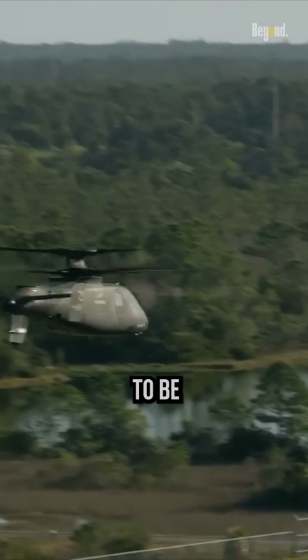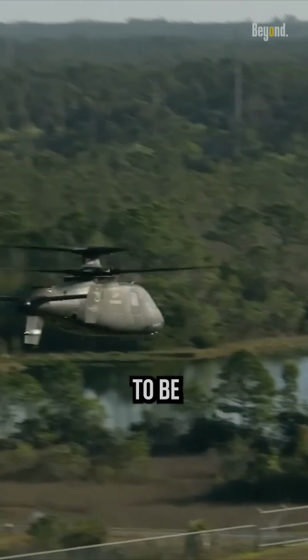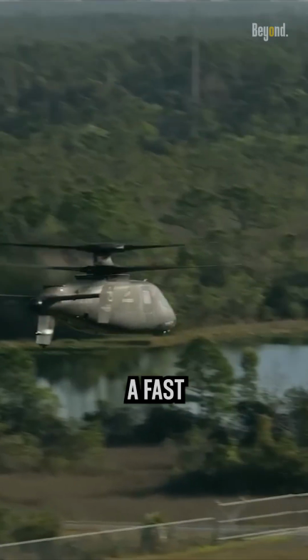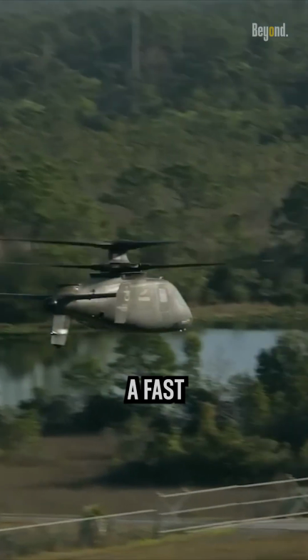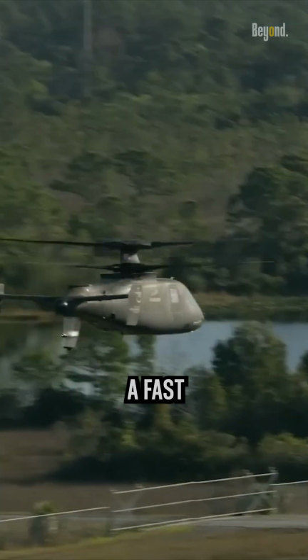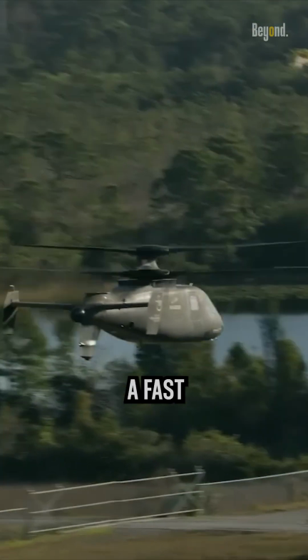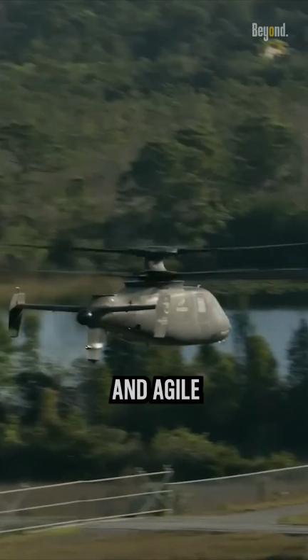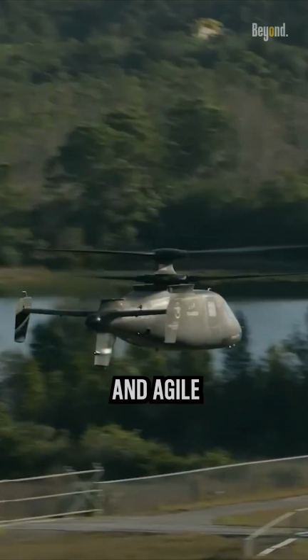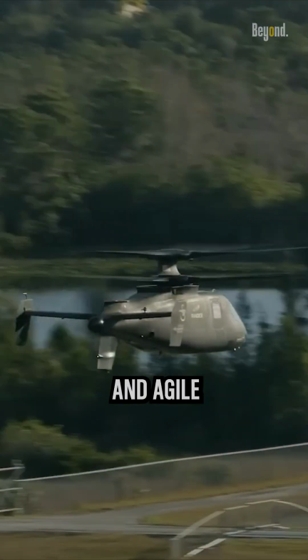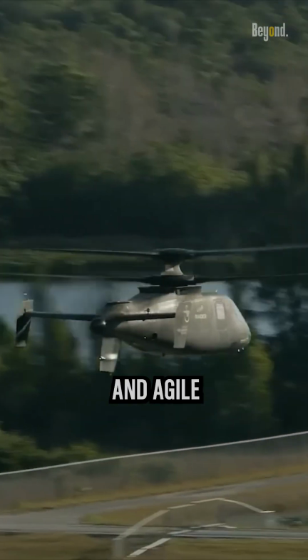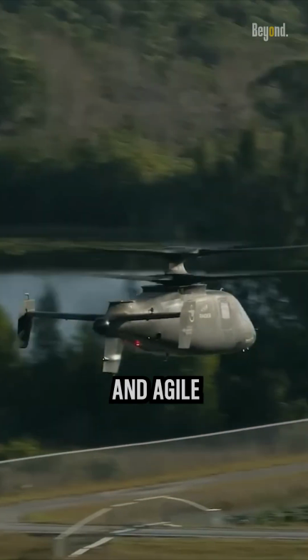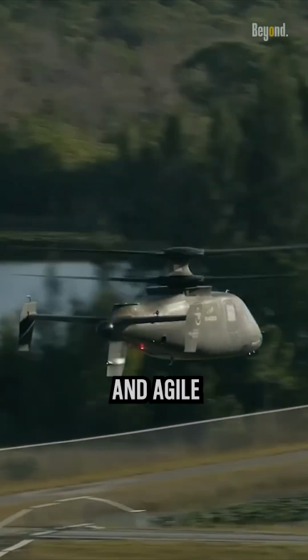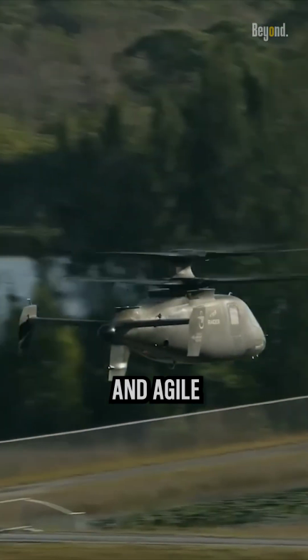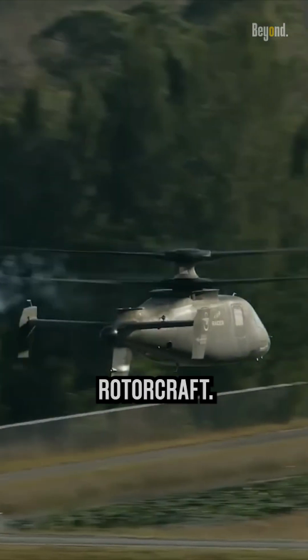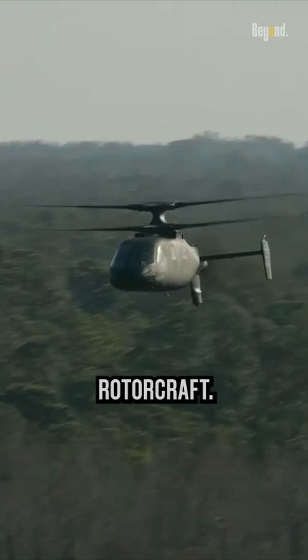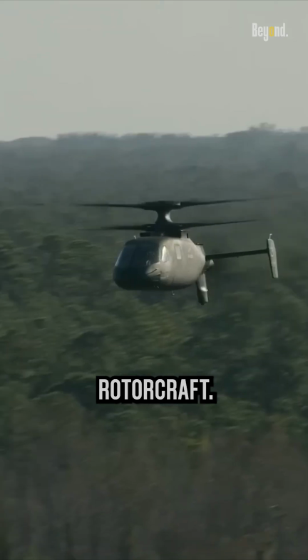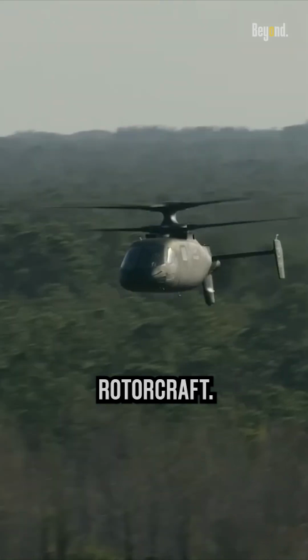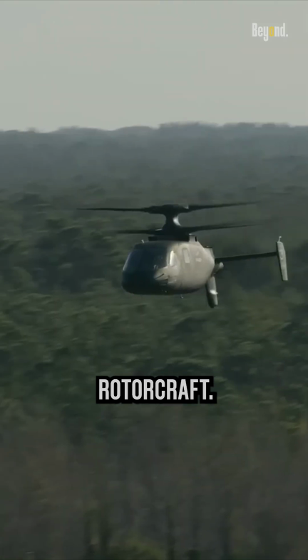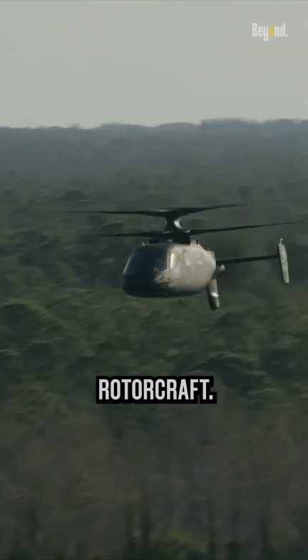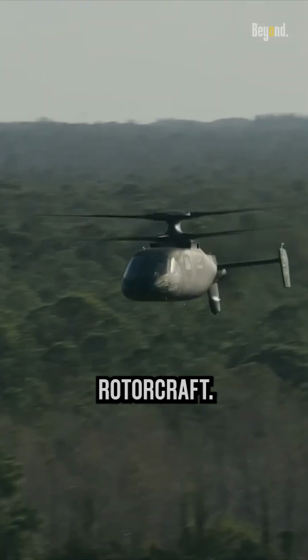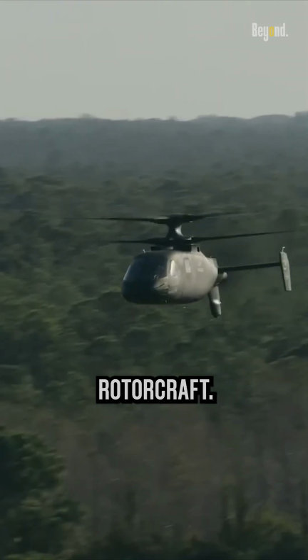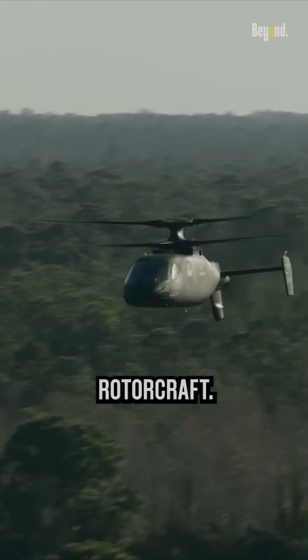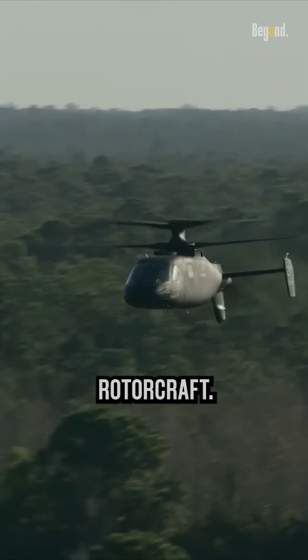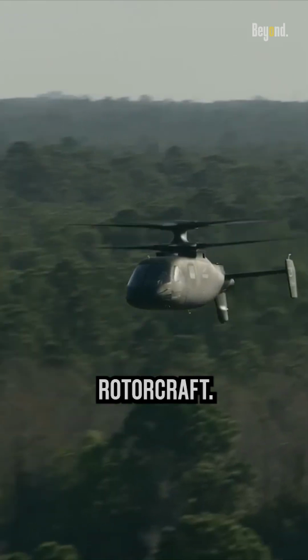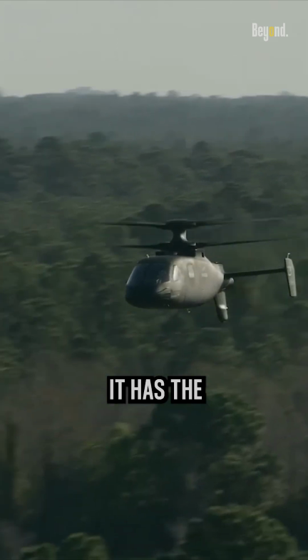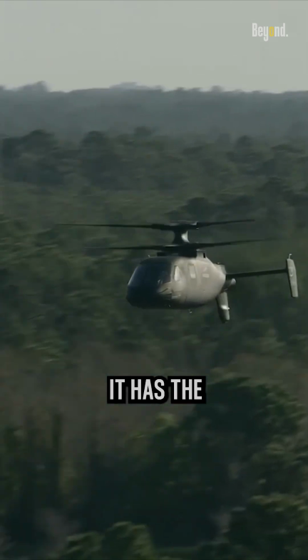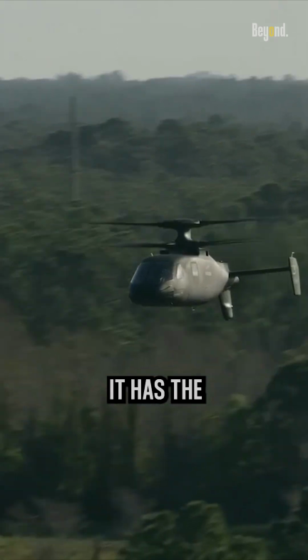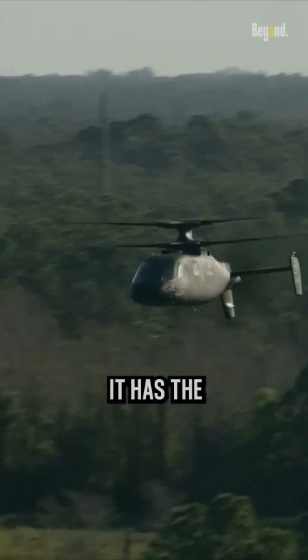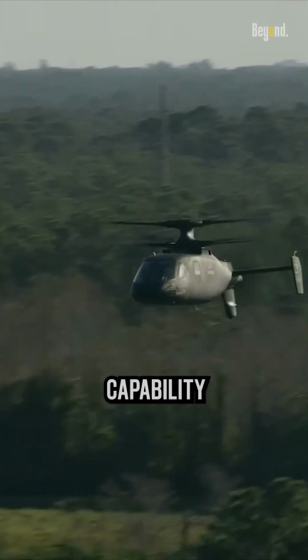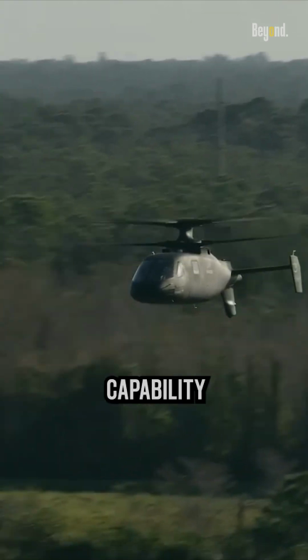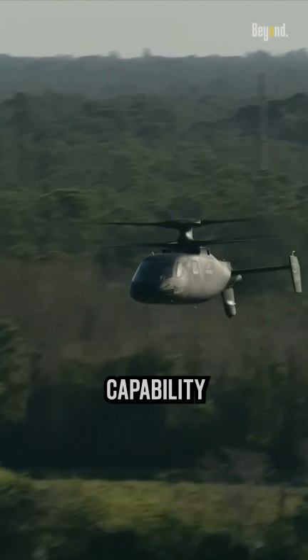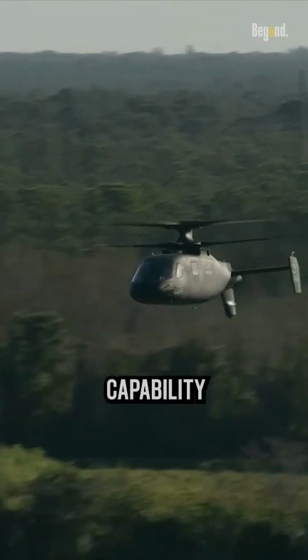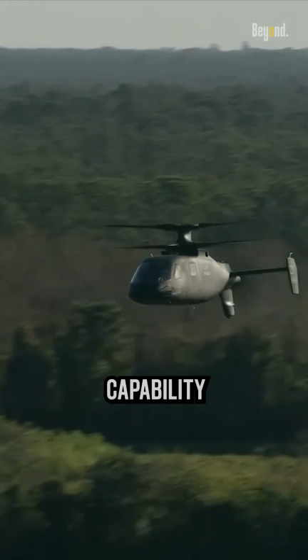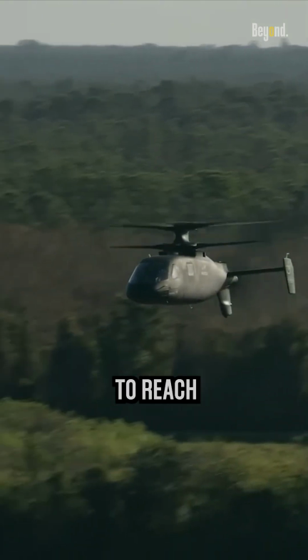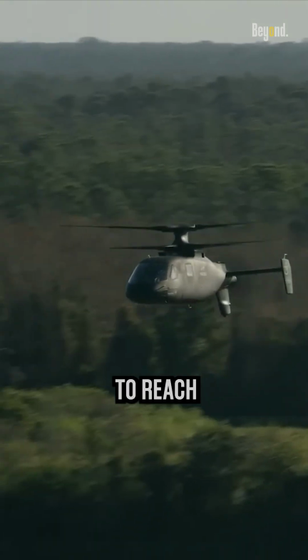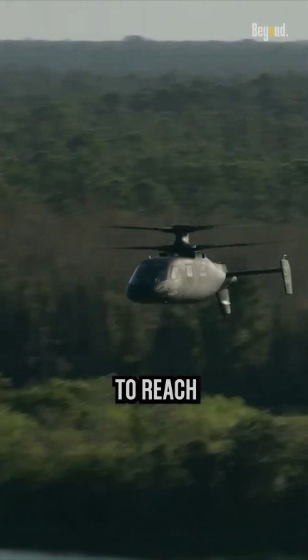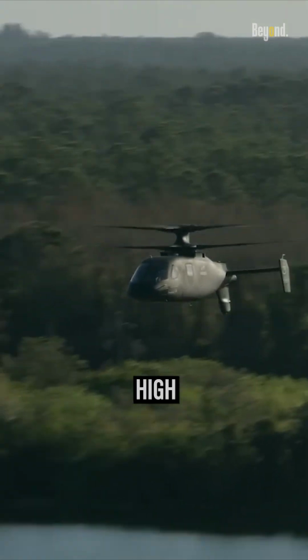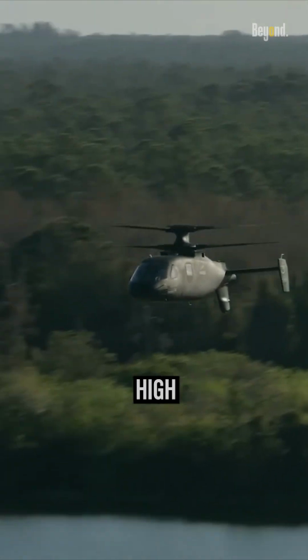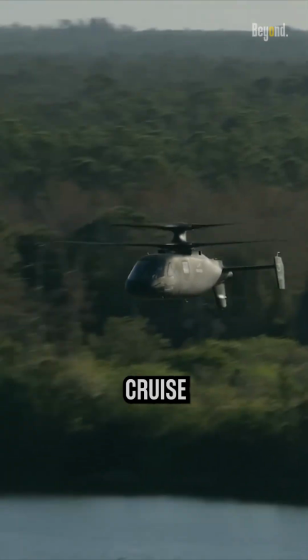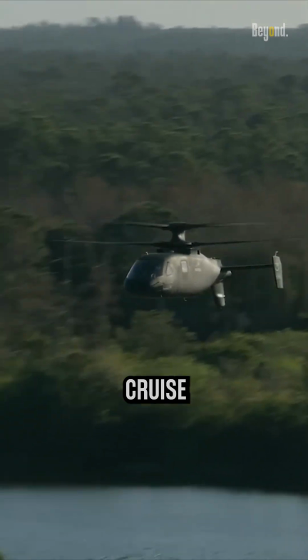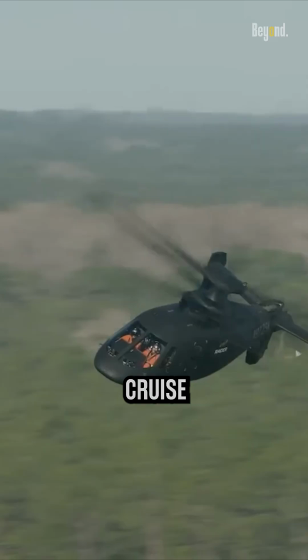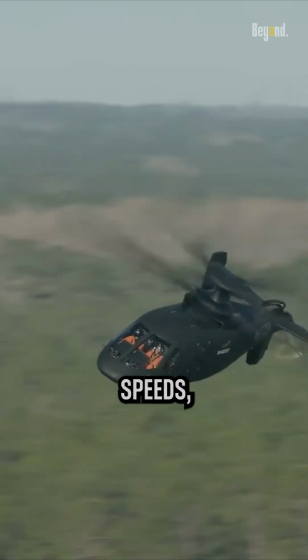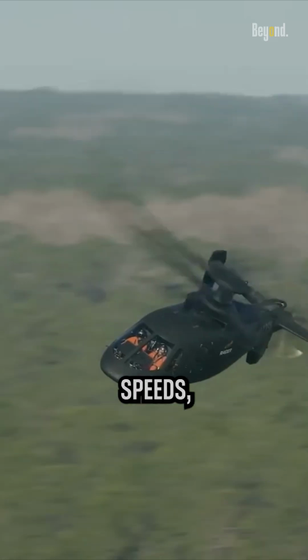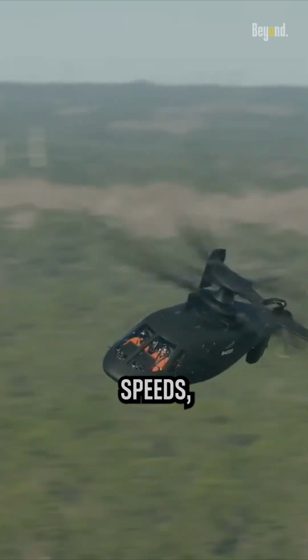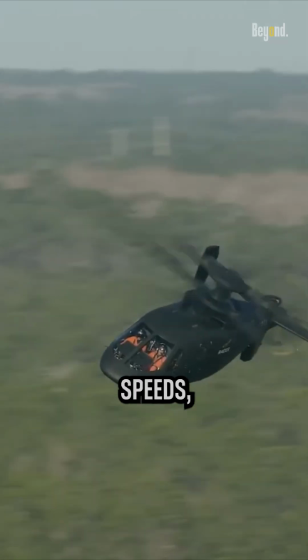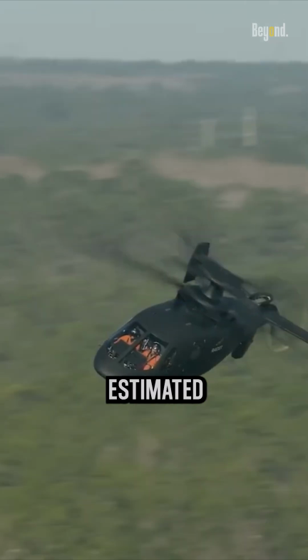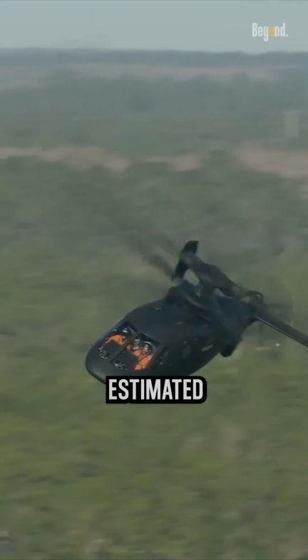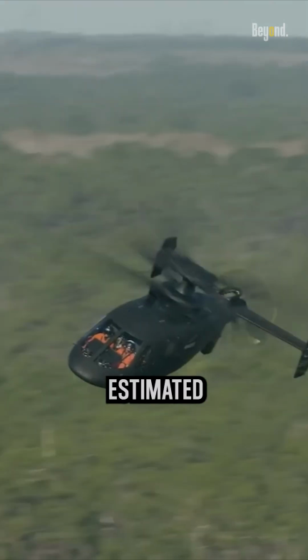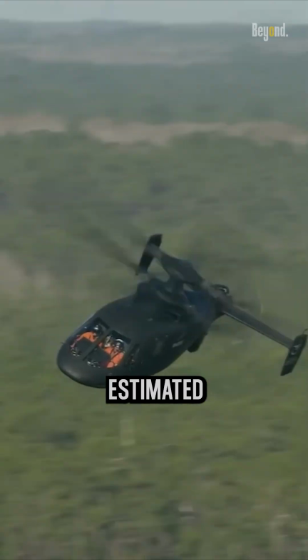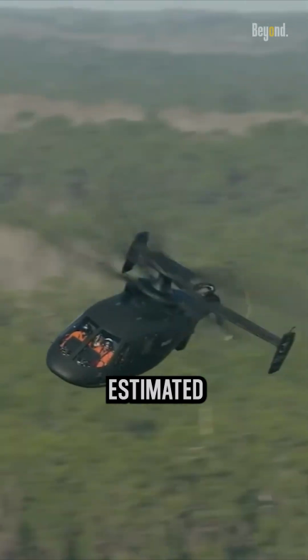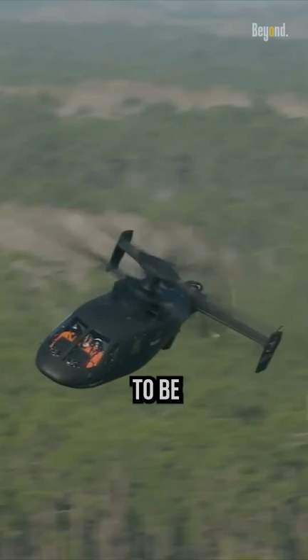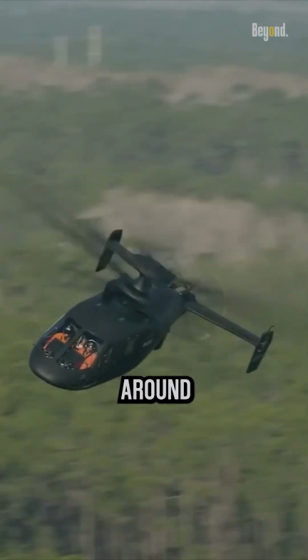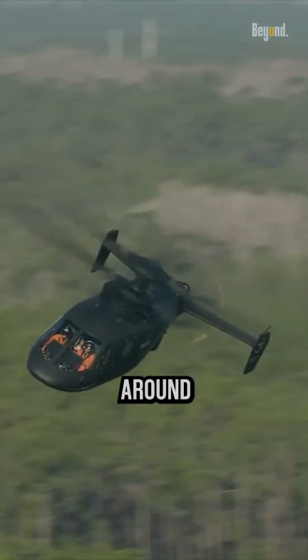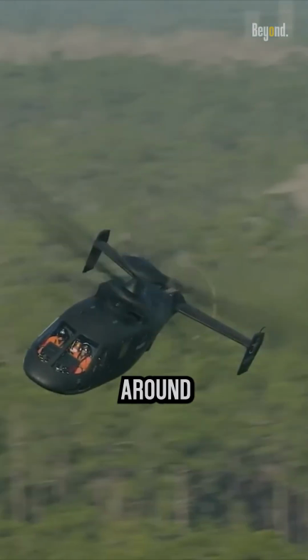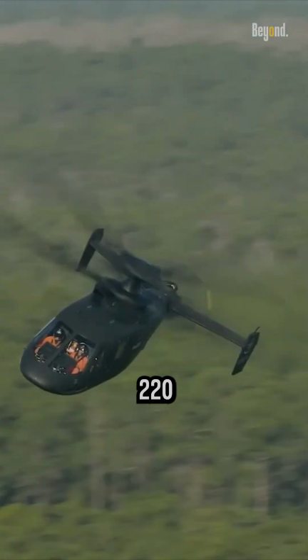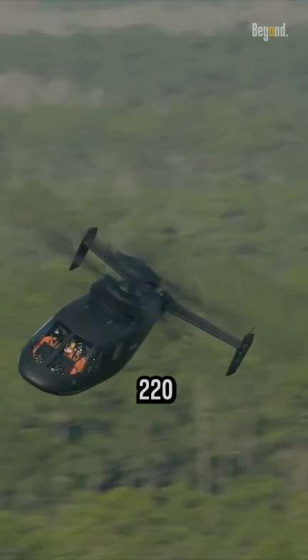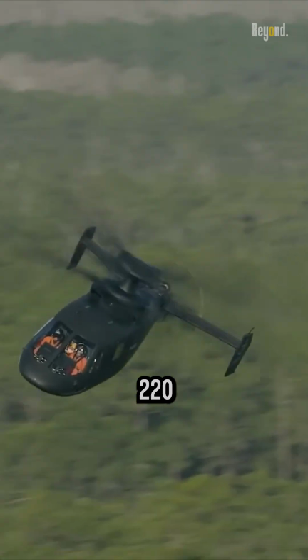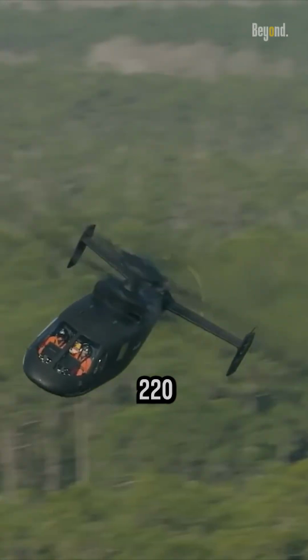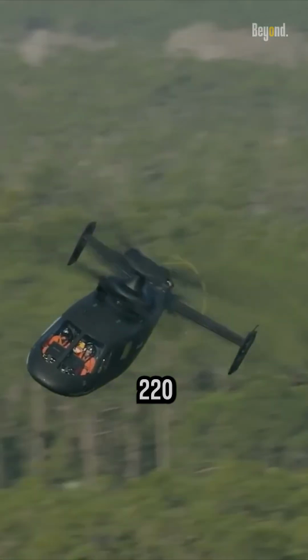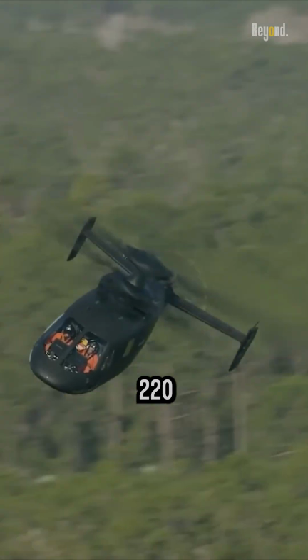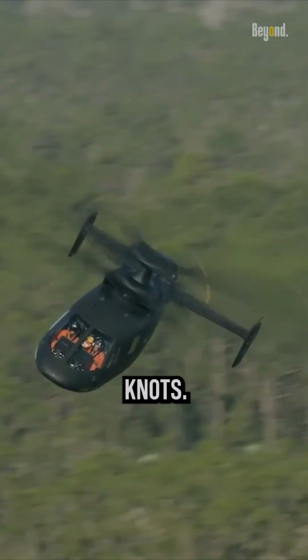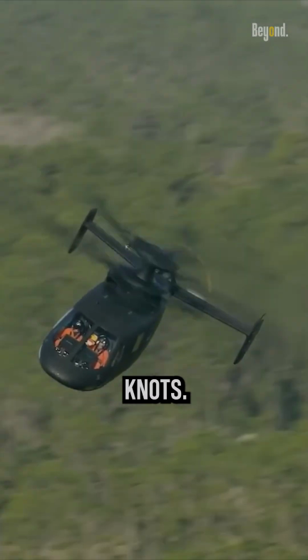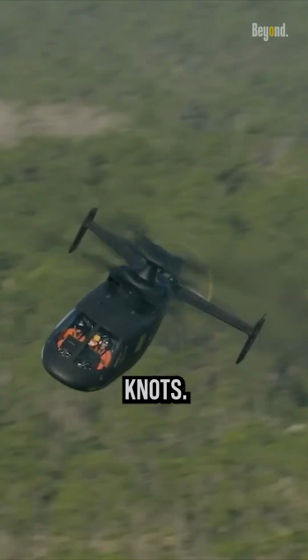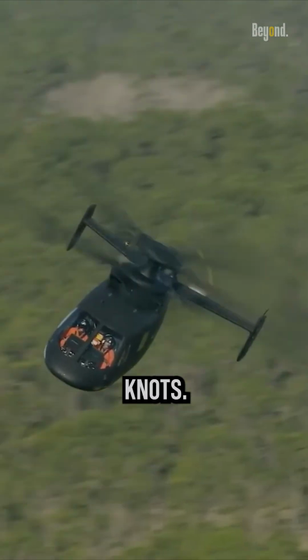The S-97 Raider is designed to be a fast and agile rotorcraft. It has the capability to reach high cruise speeds estimated to be around 220 knots.